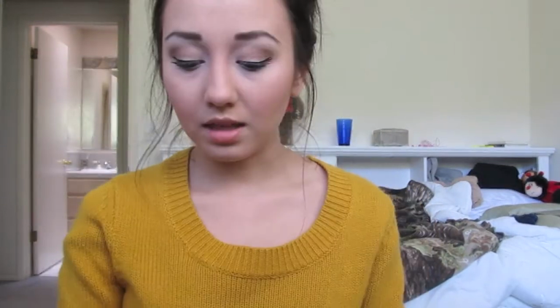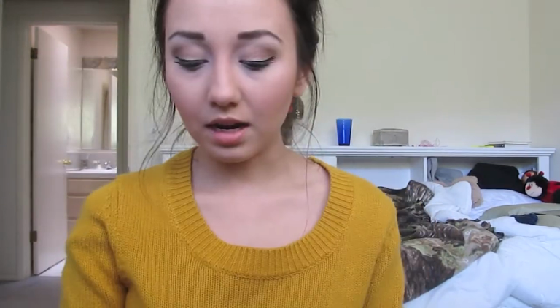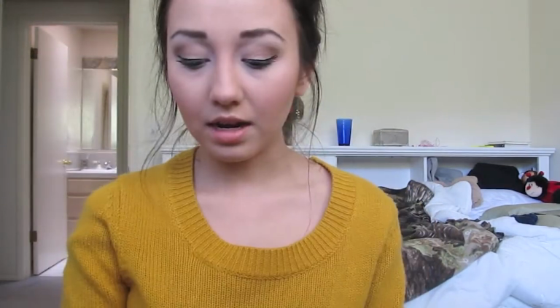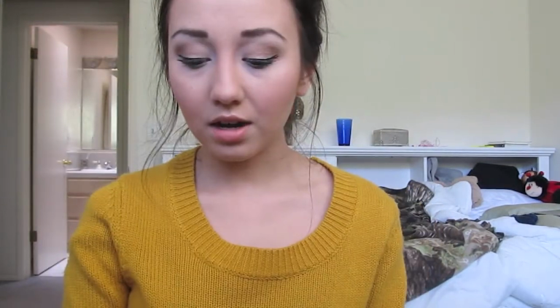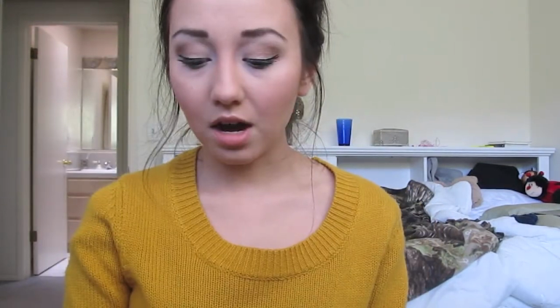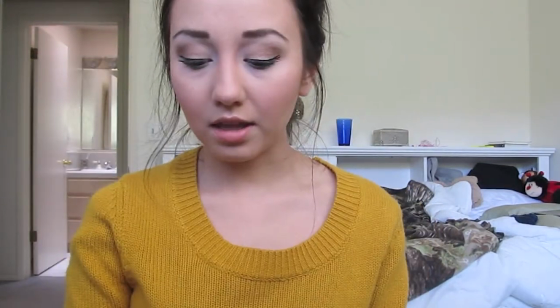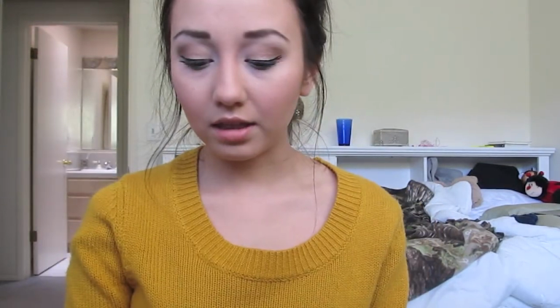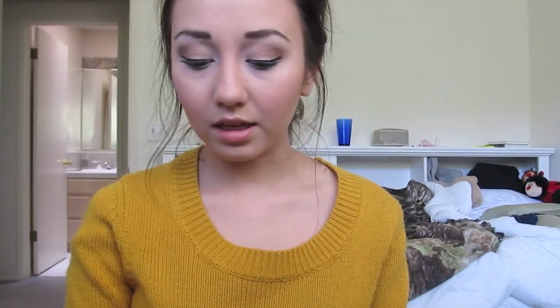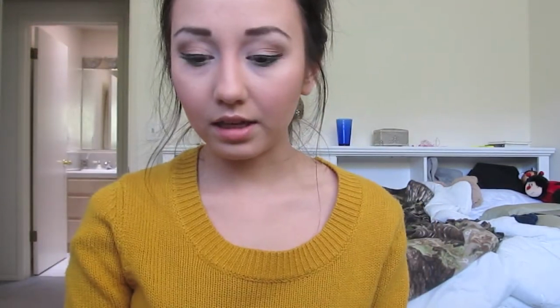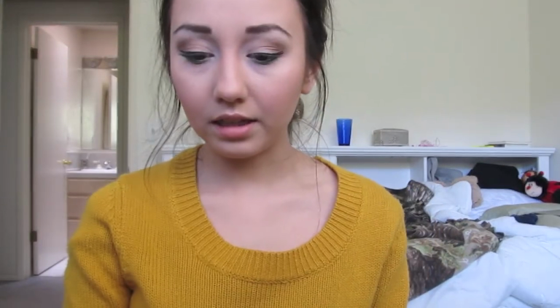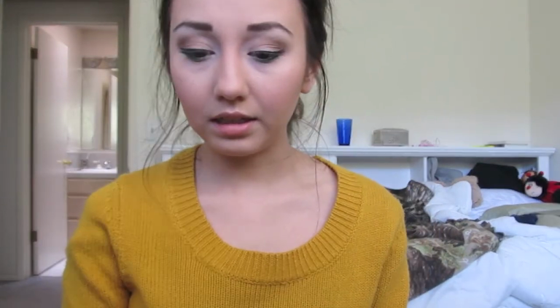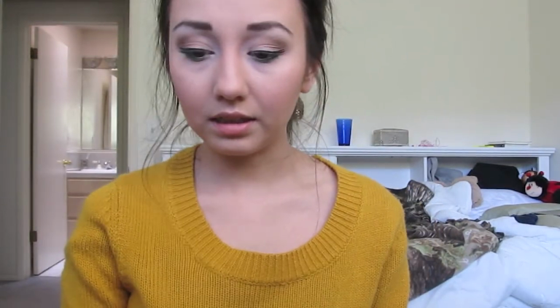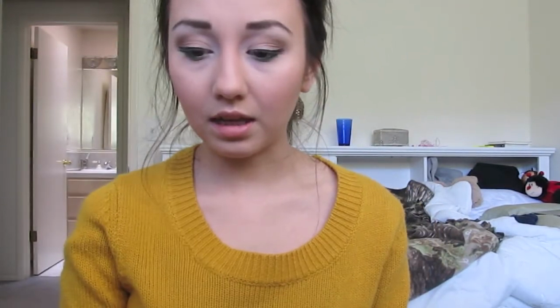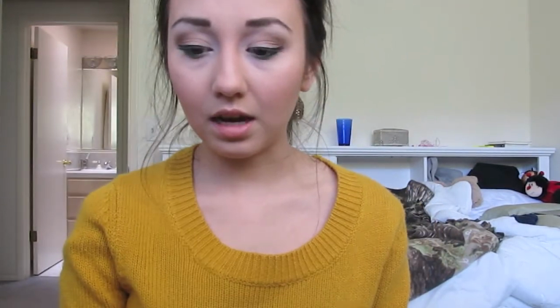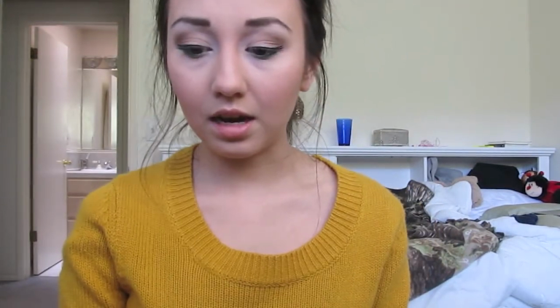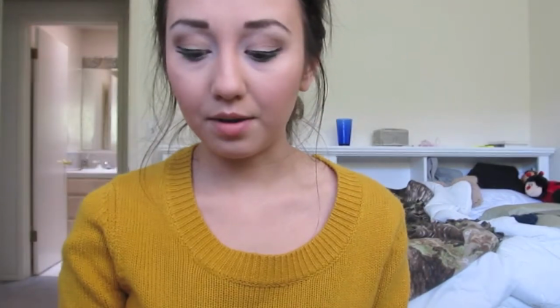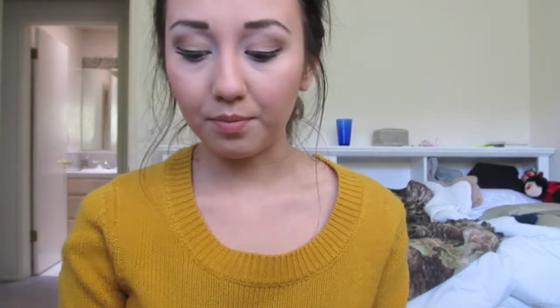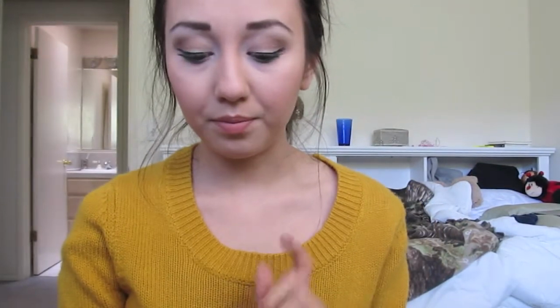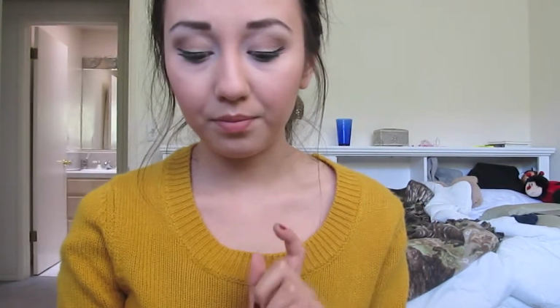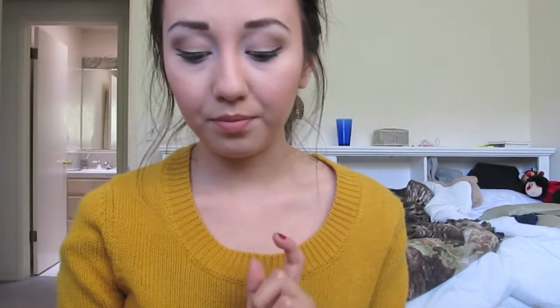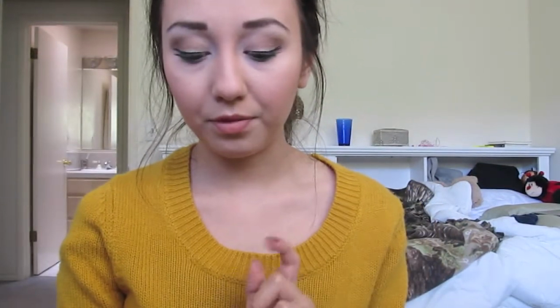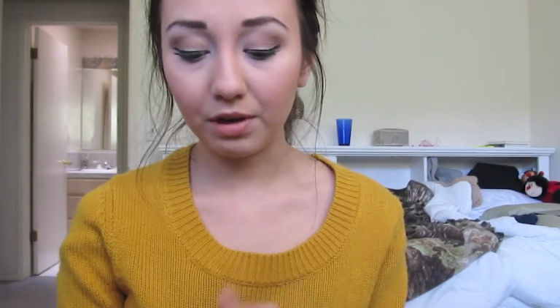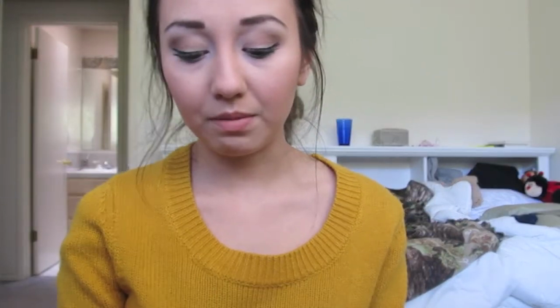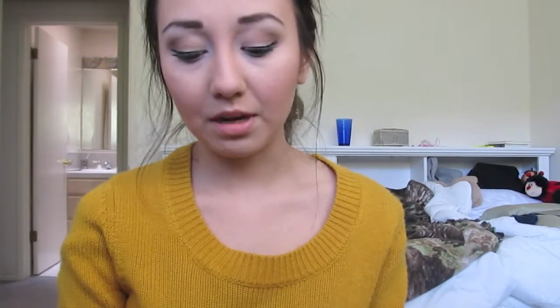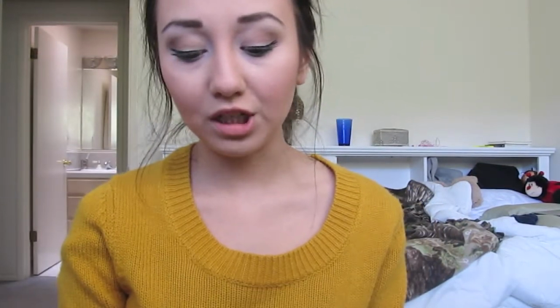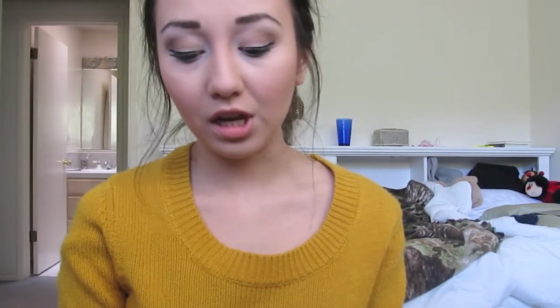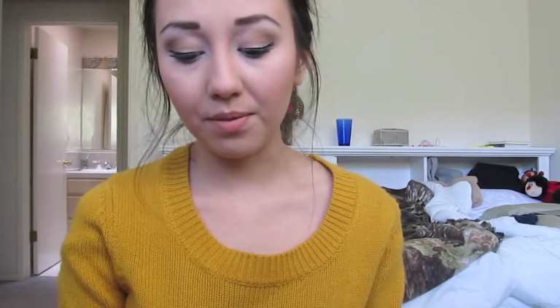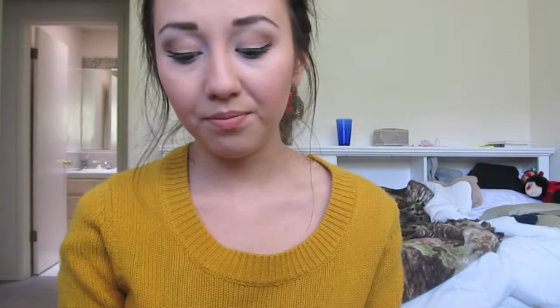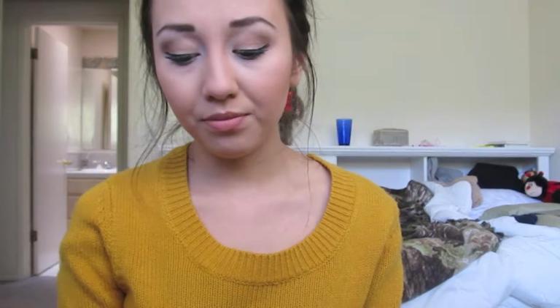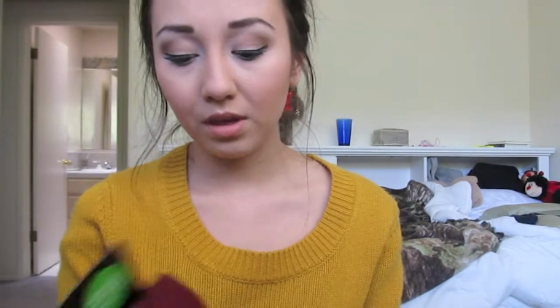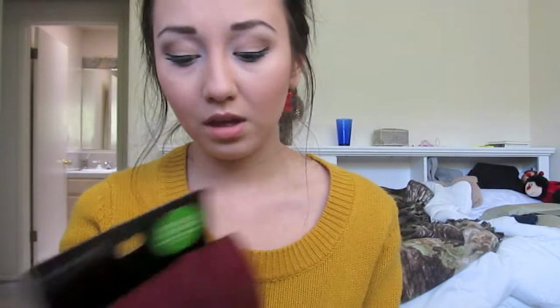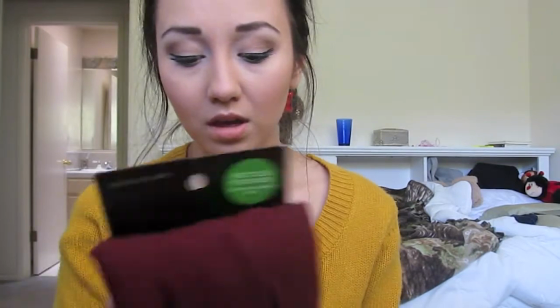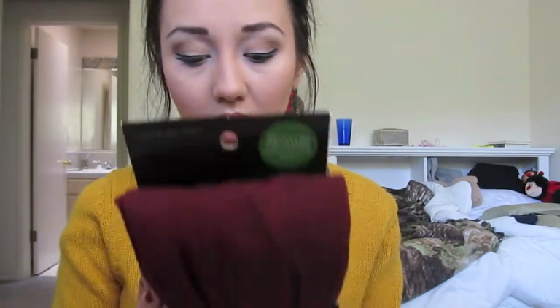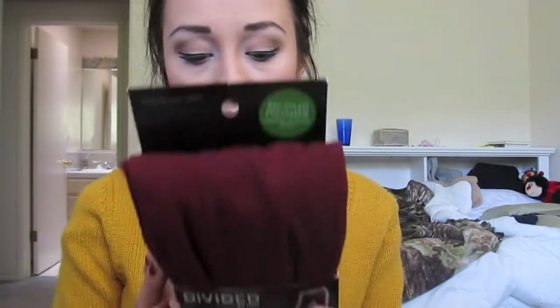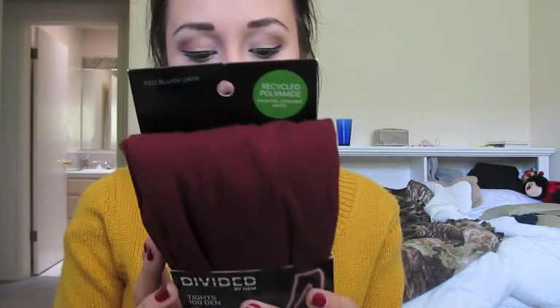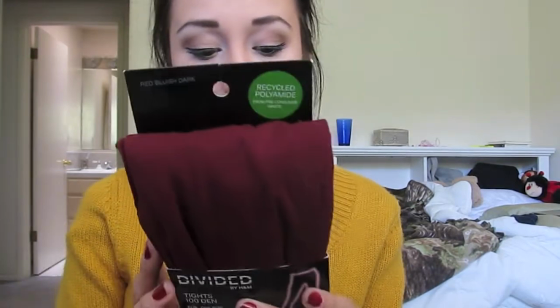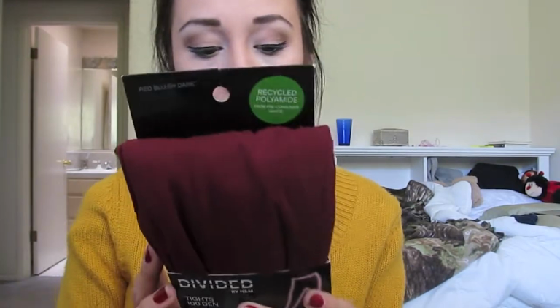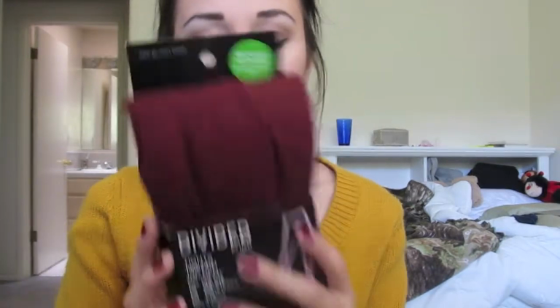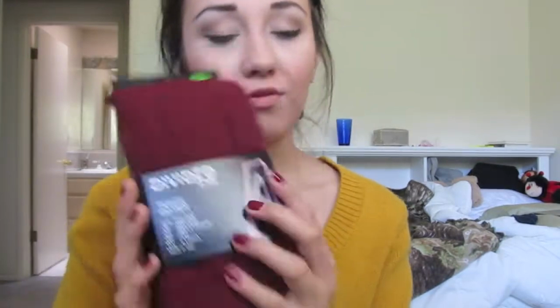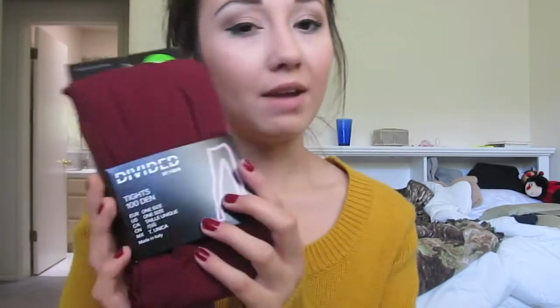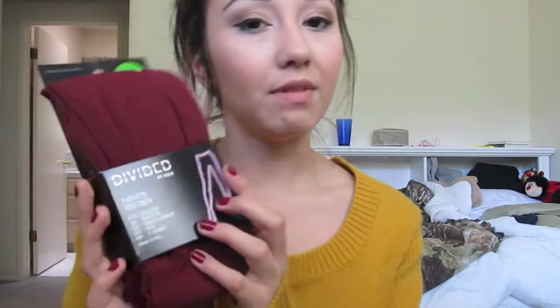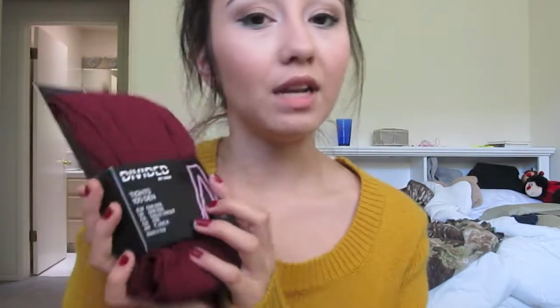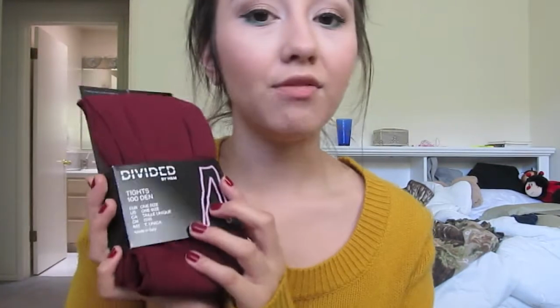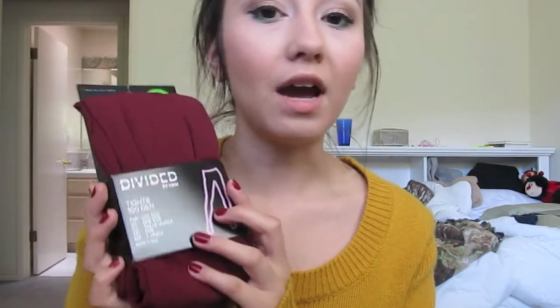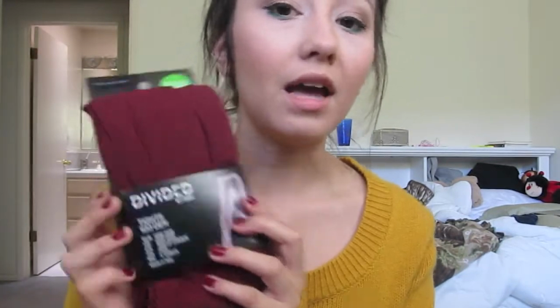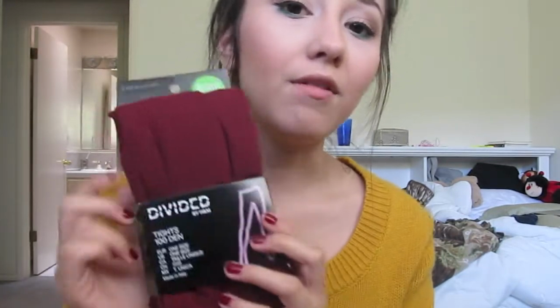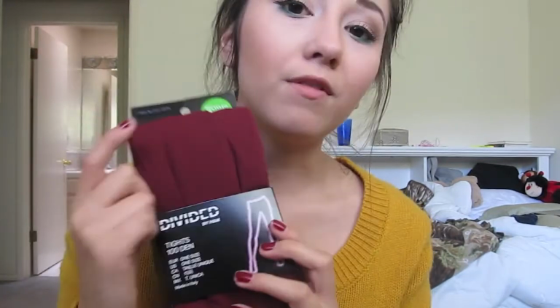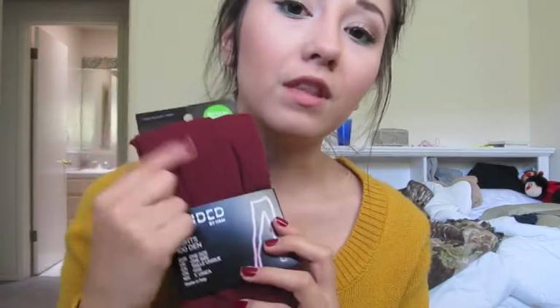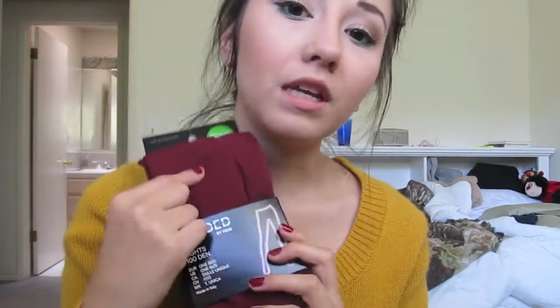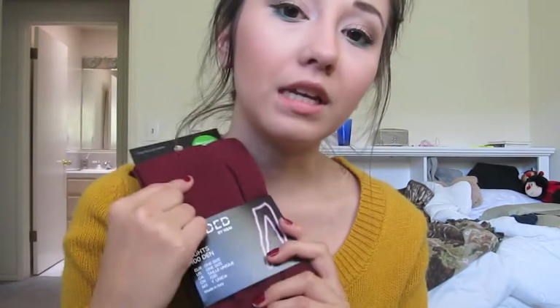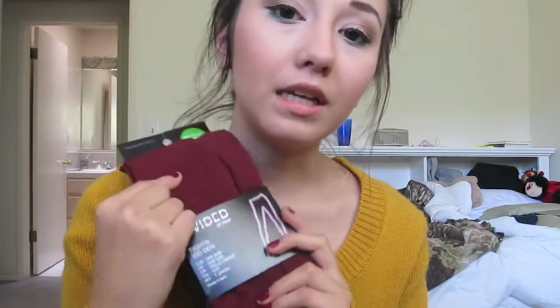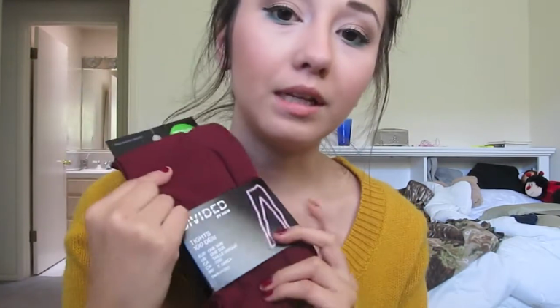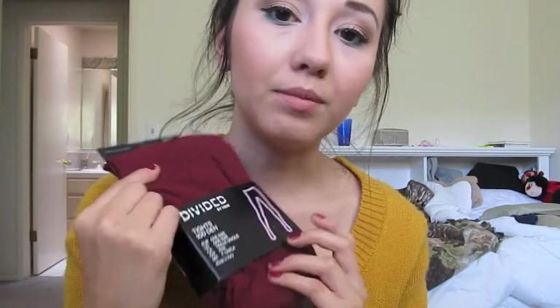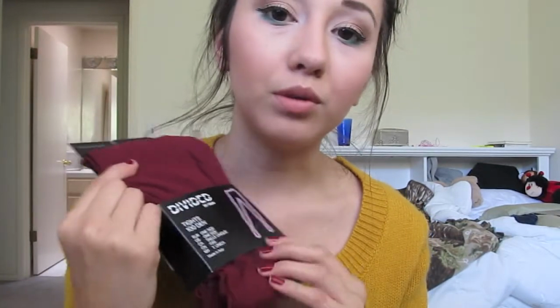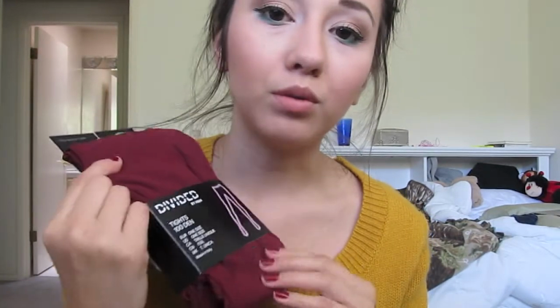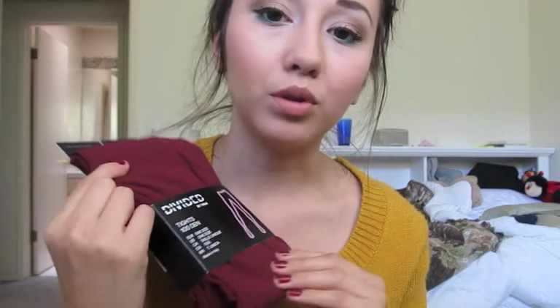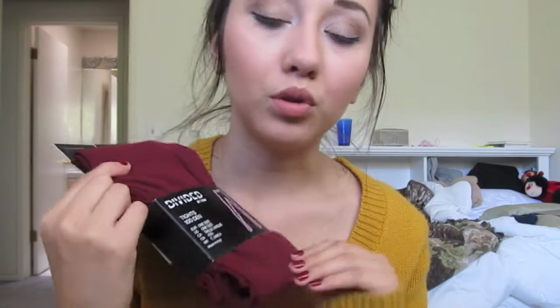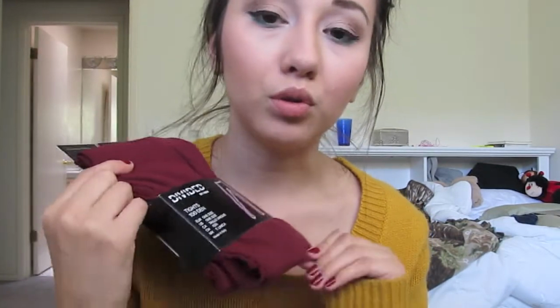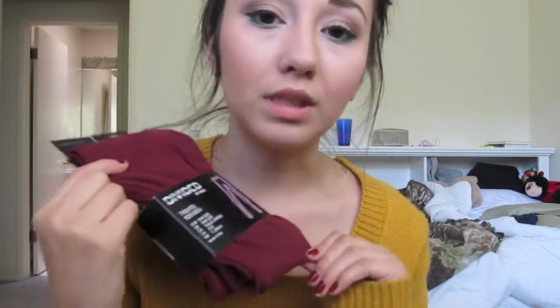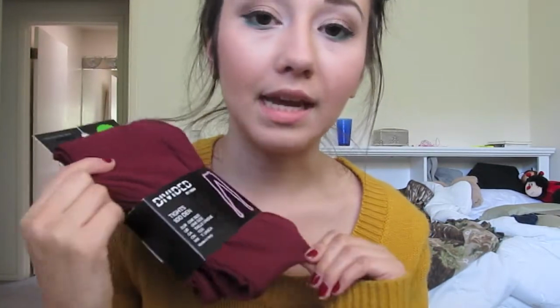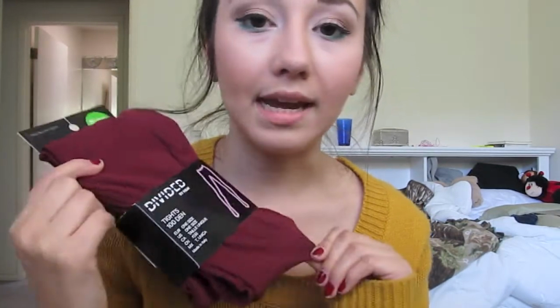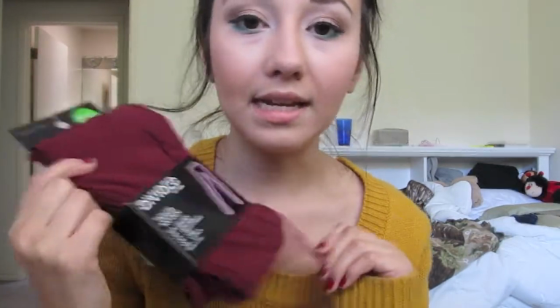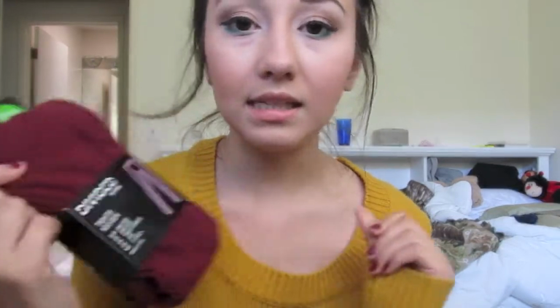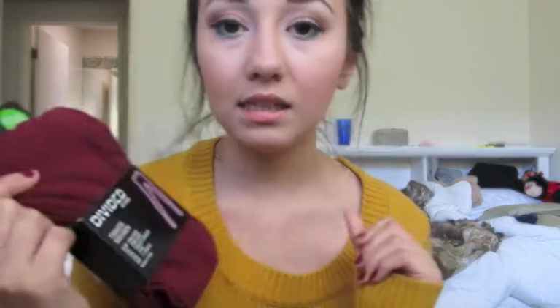Then I got these. They're from H&M. They were $5.95 — the maroon tights.